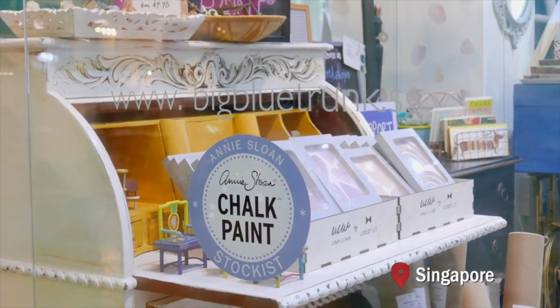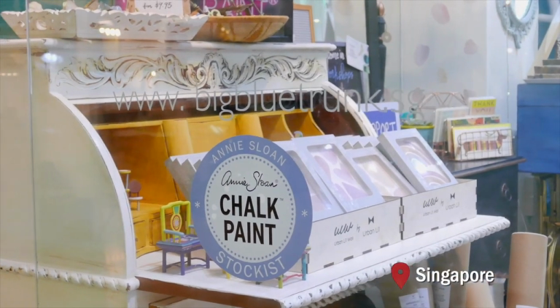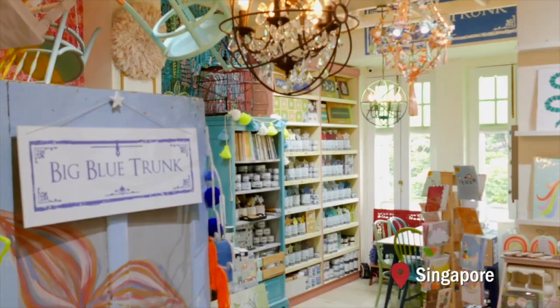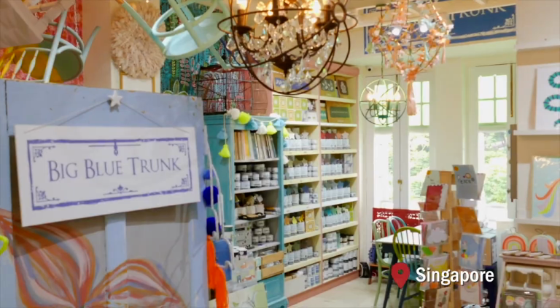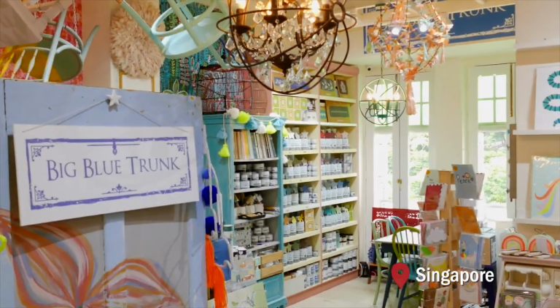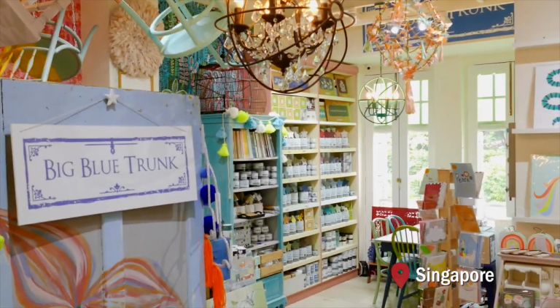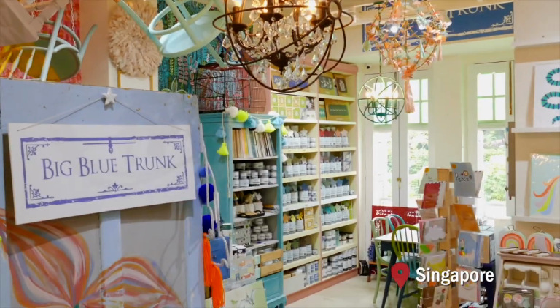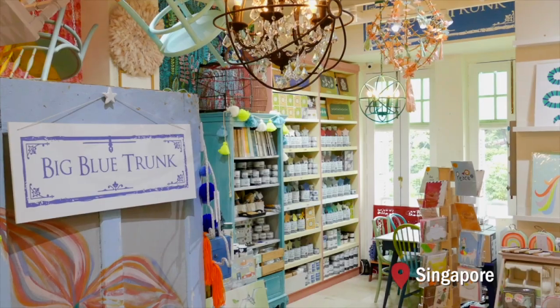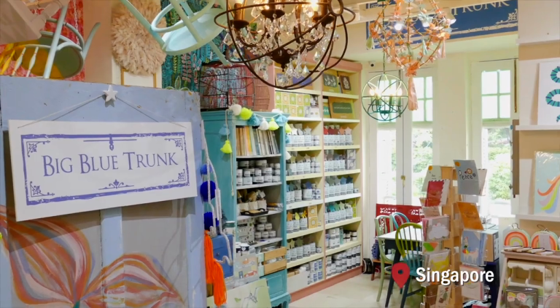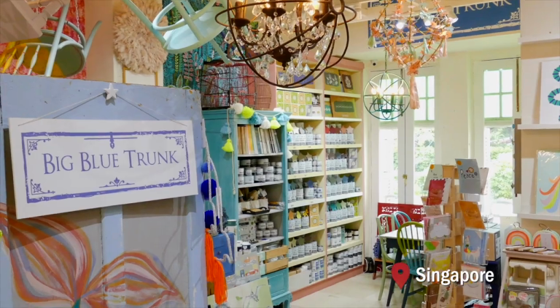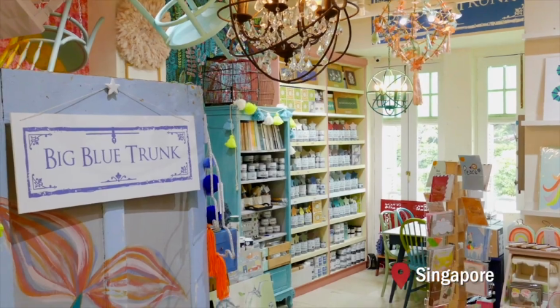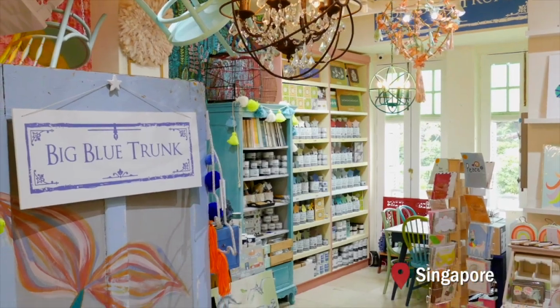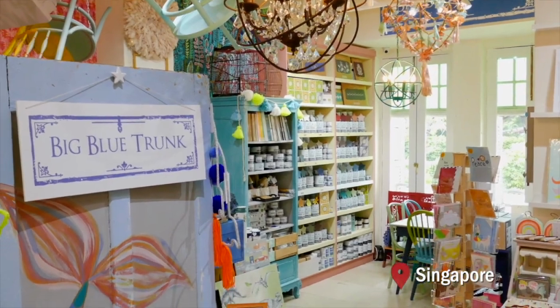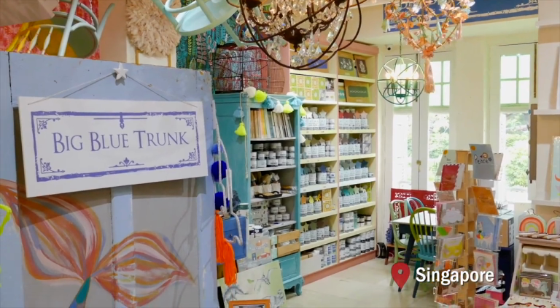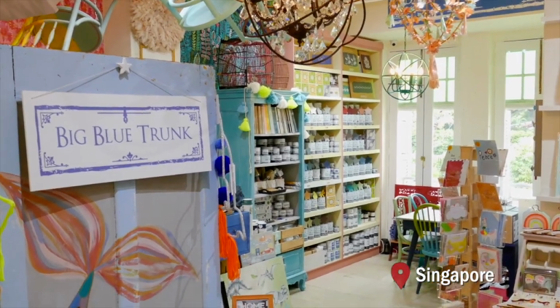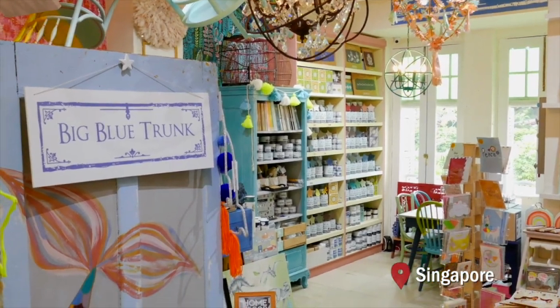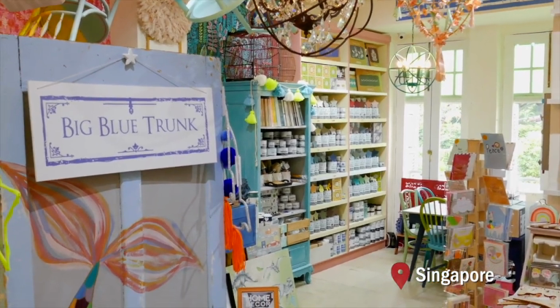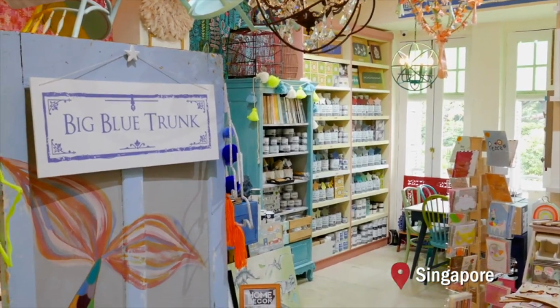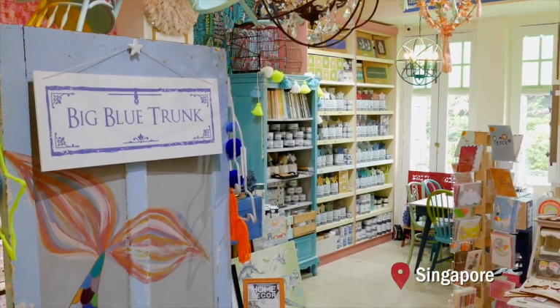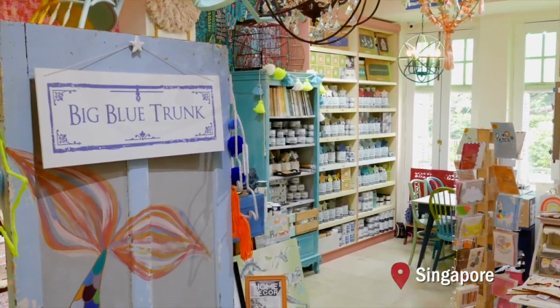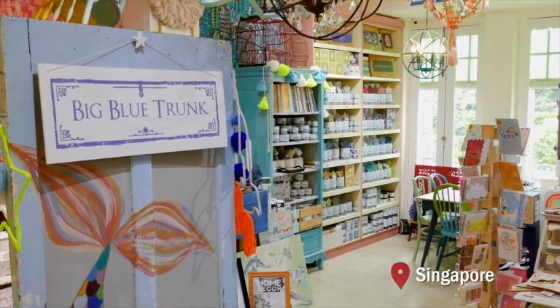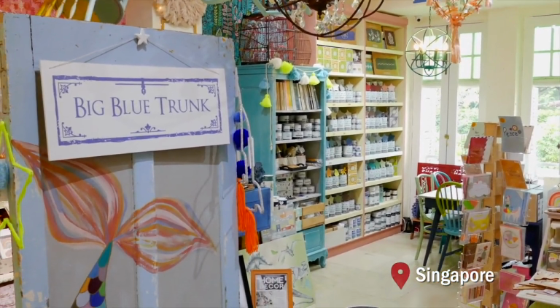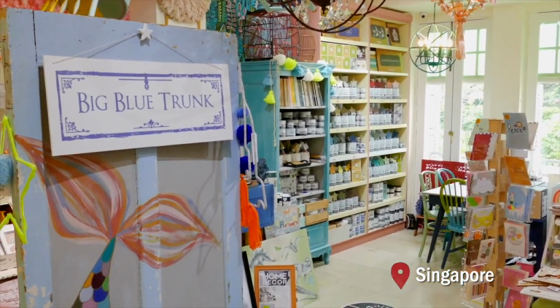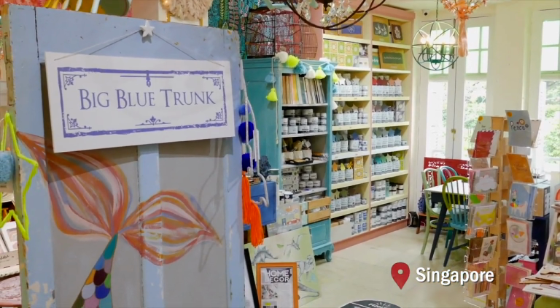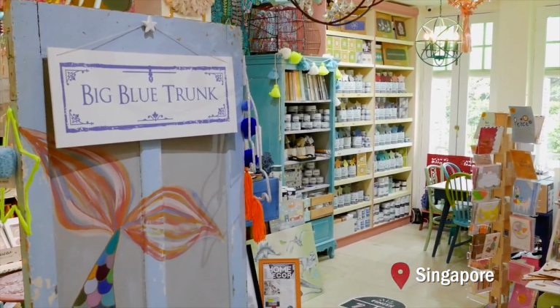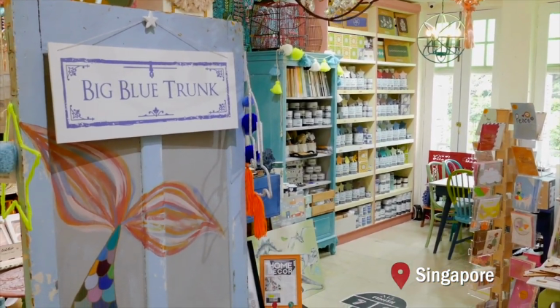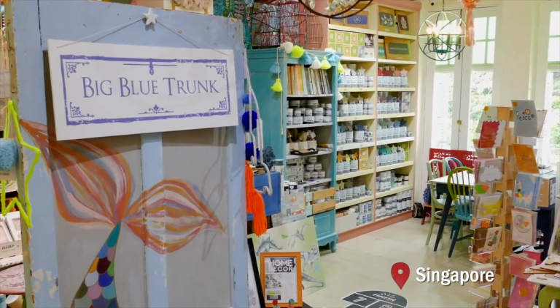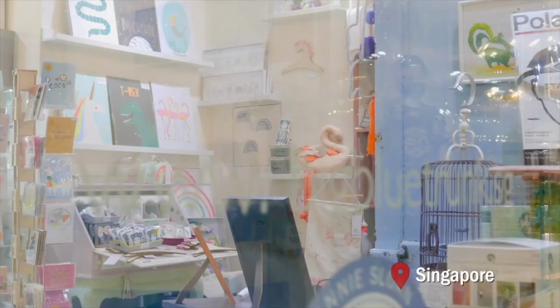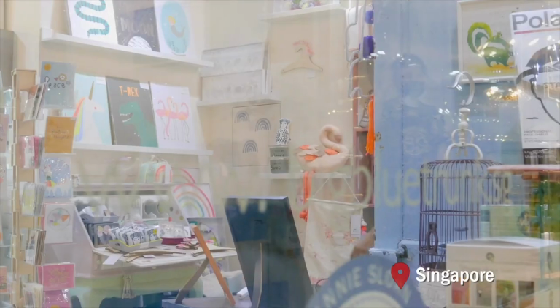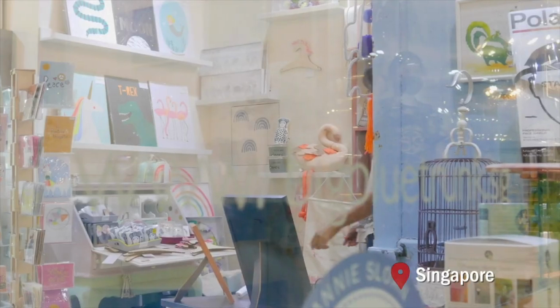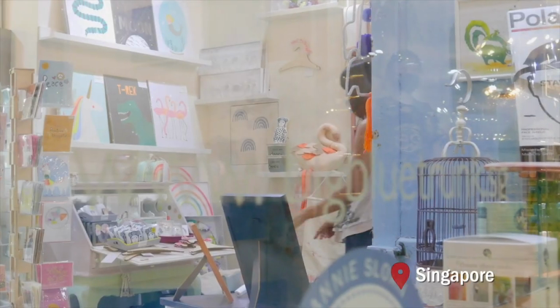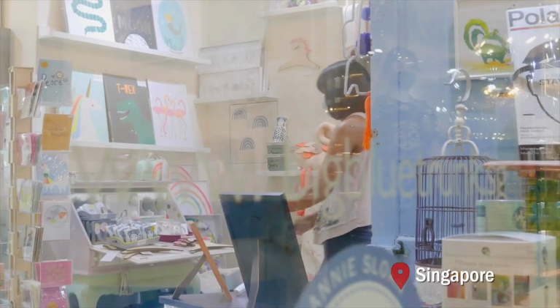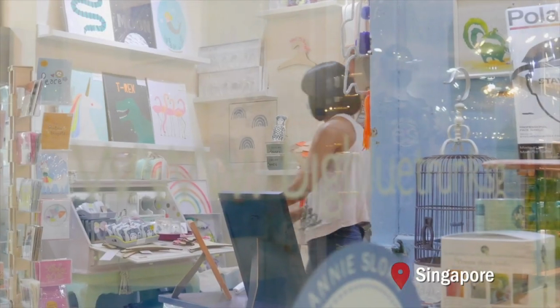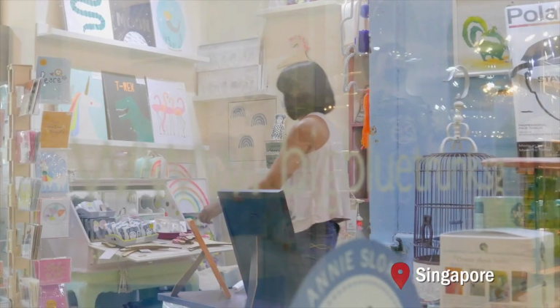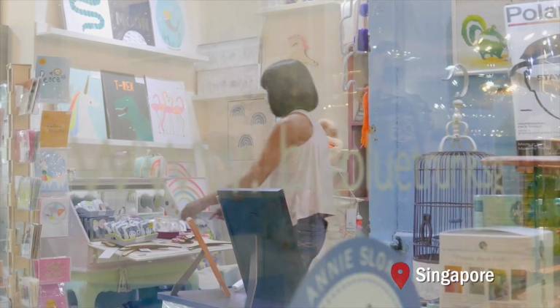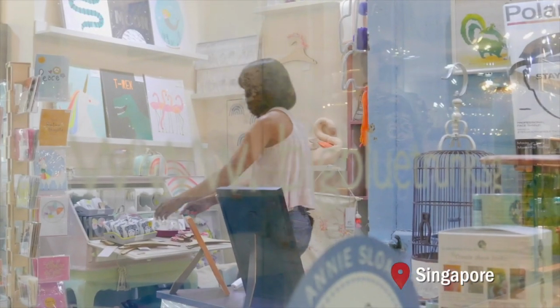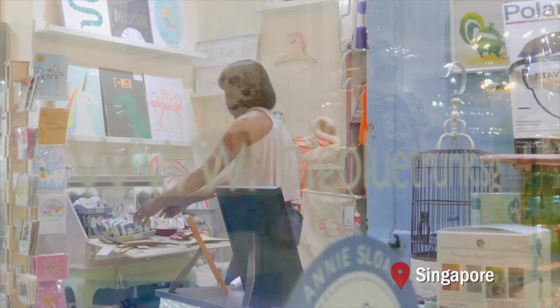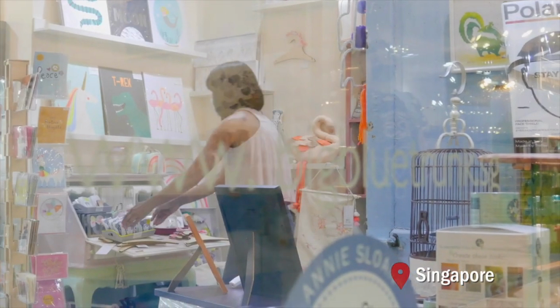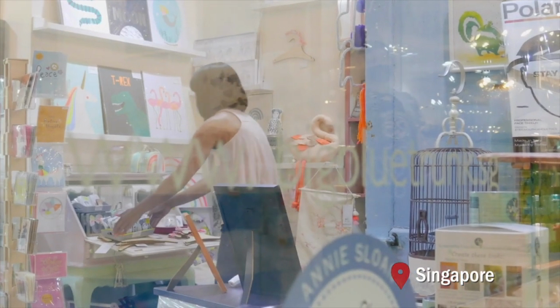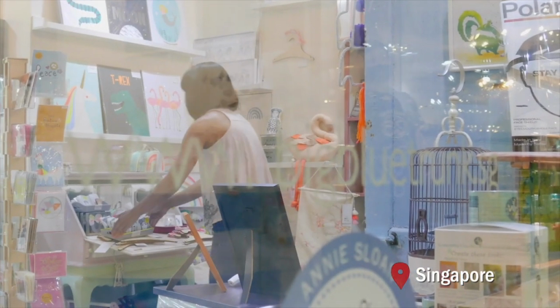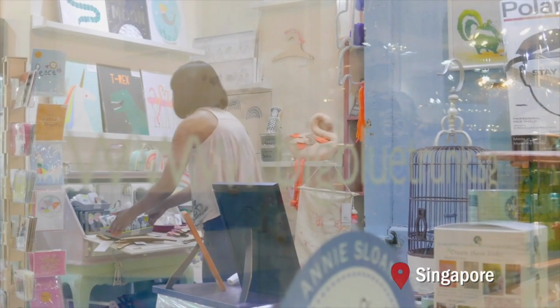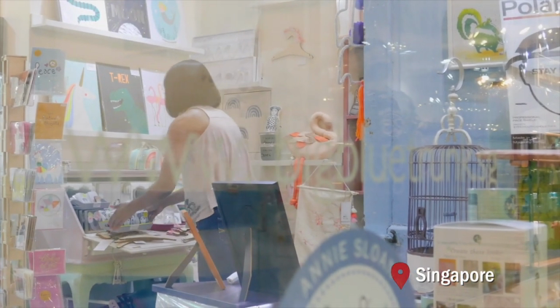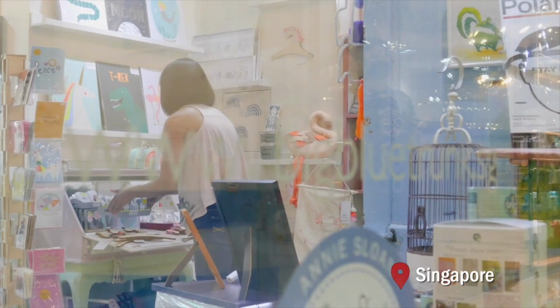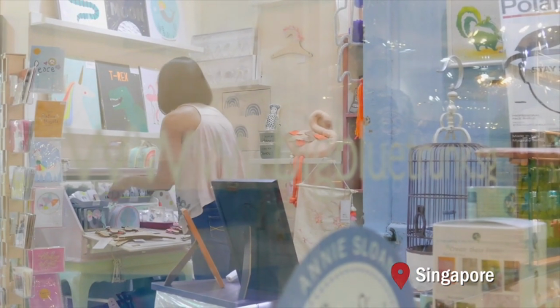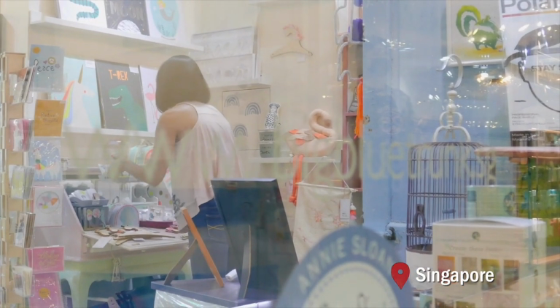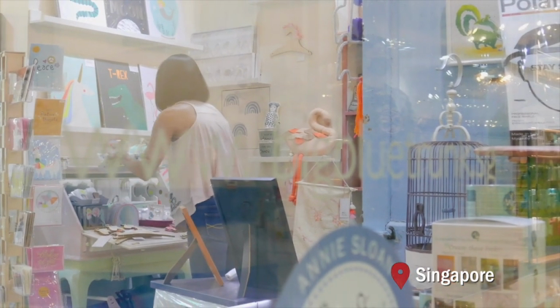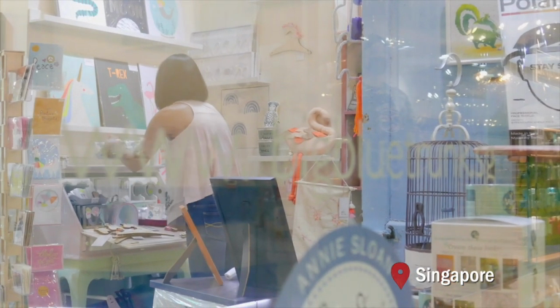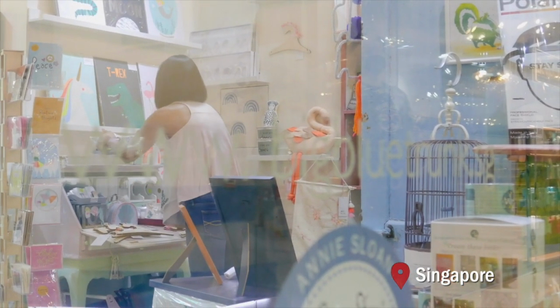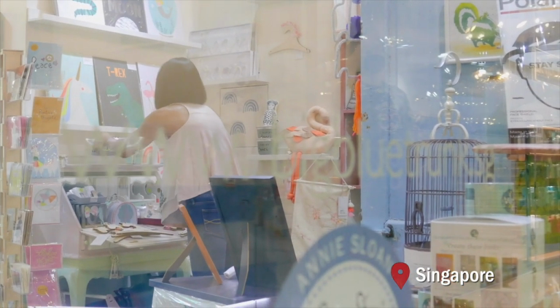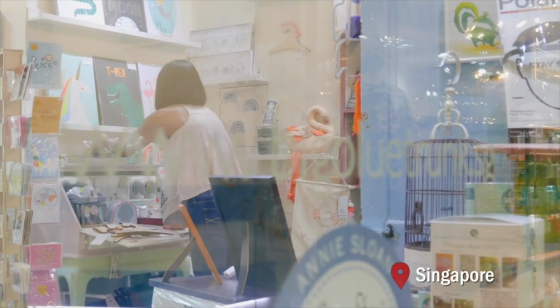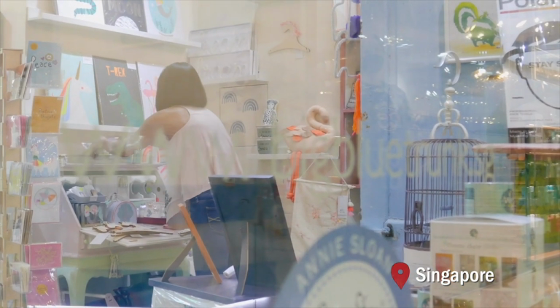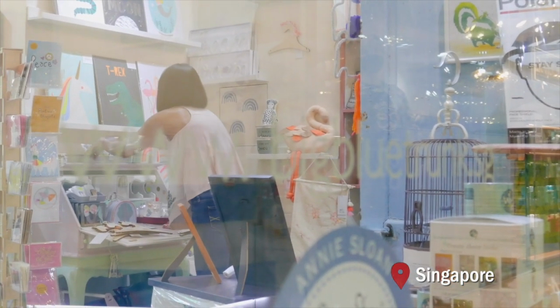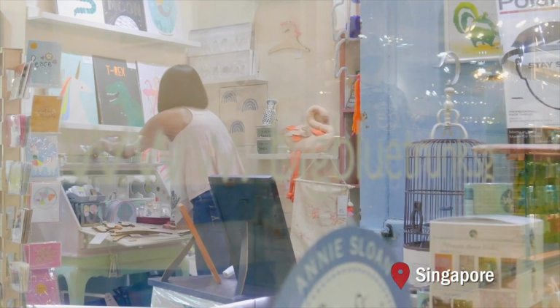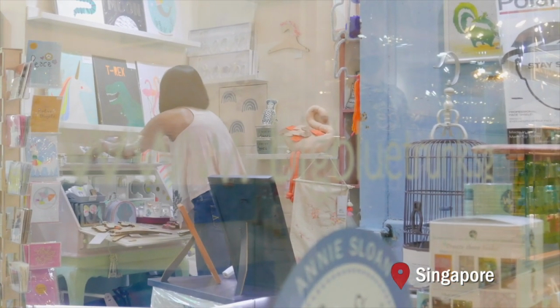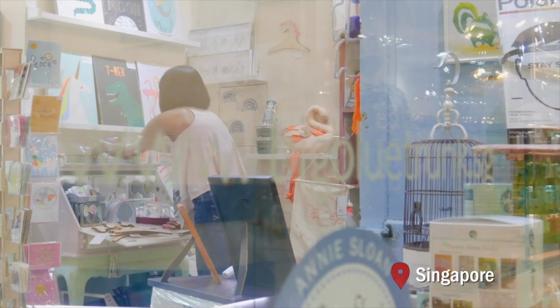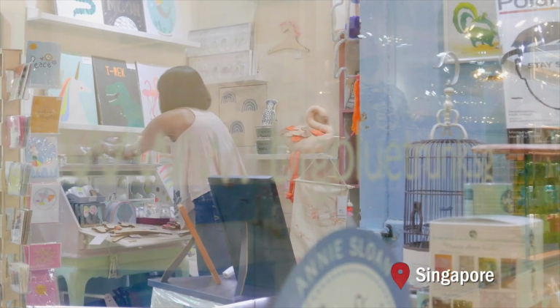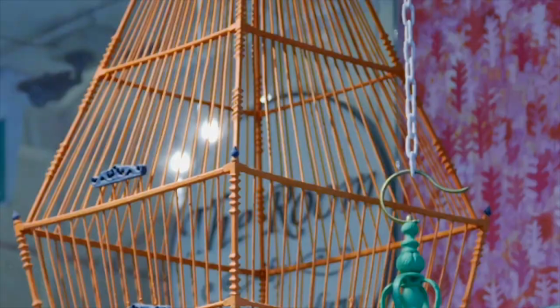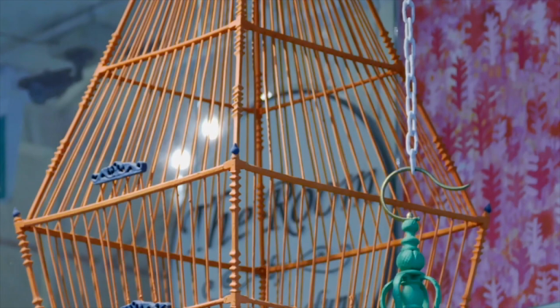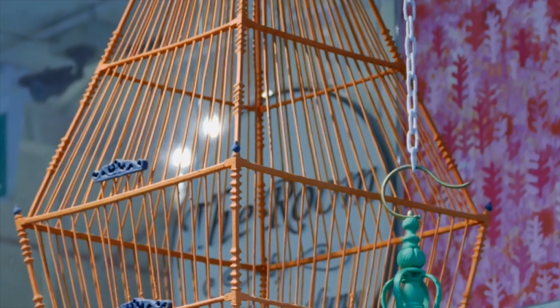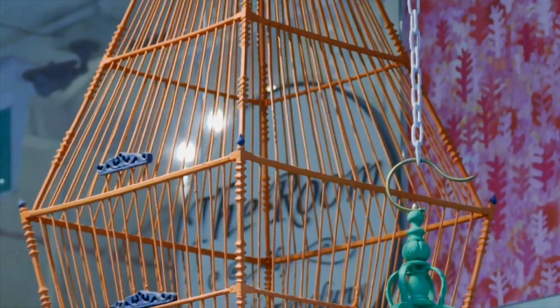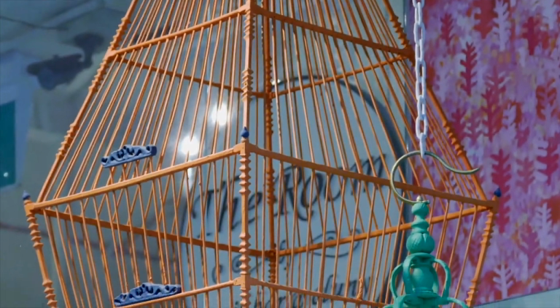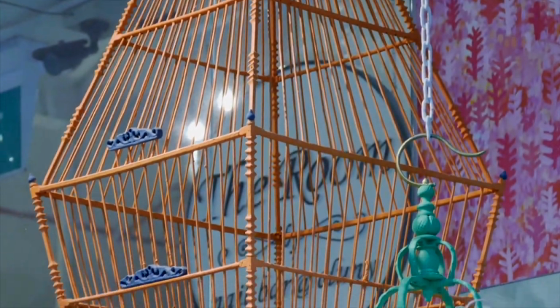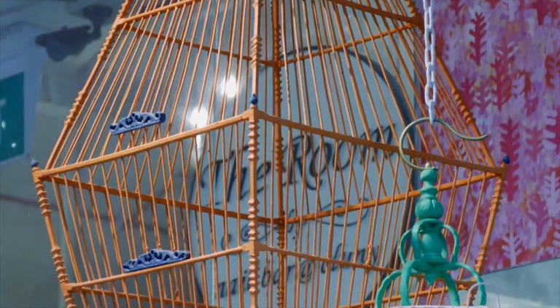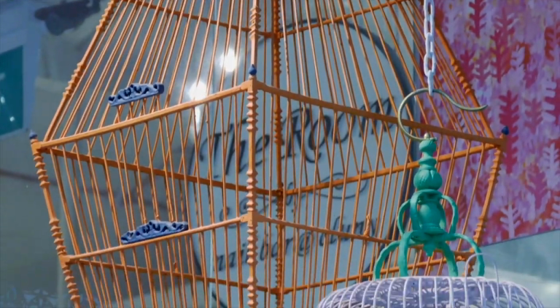My name is Deepti and I'm the owner of Big Blue Trunk. Big Blue Trunk is a home and interior store in Singapore.